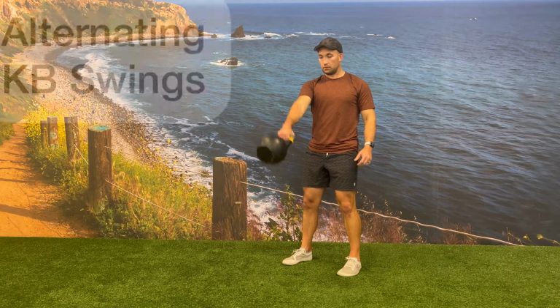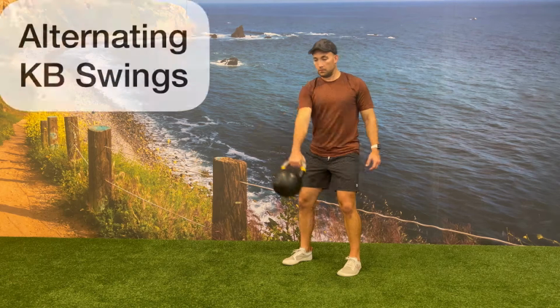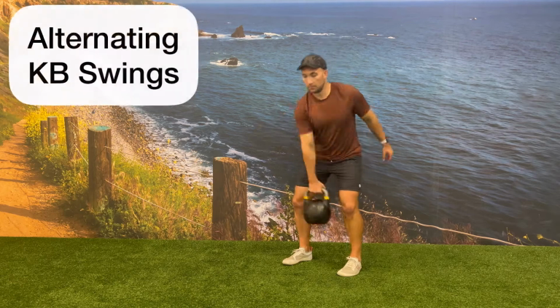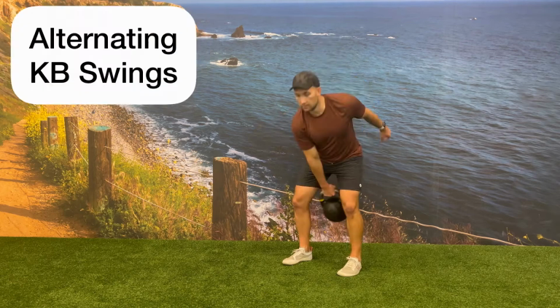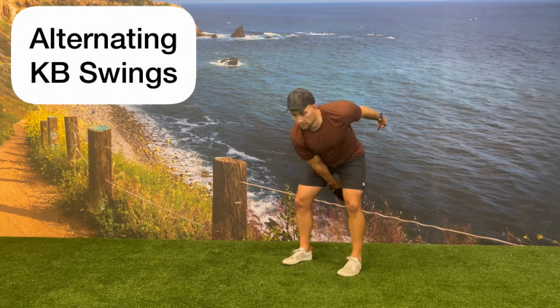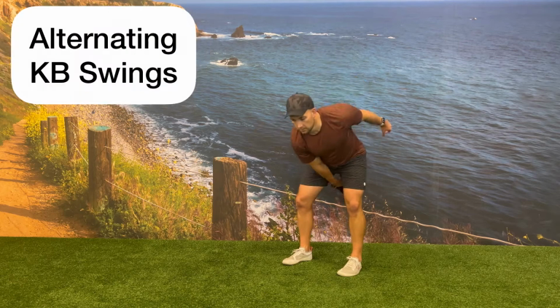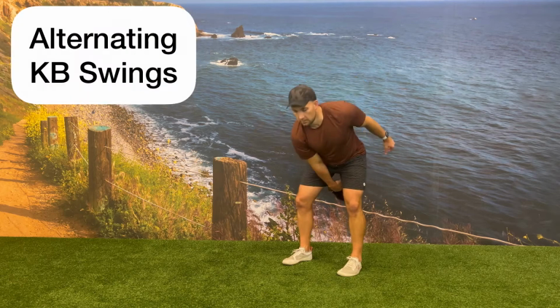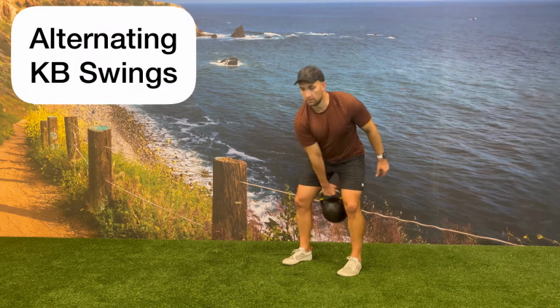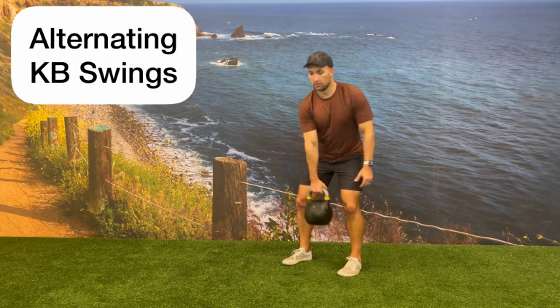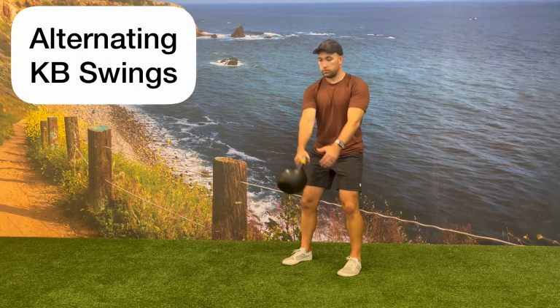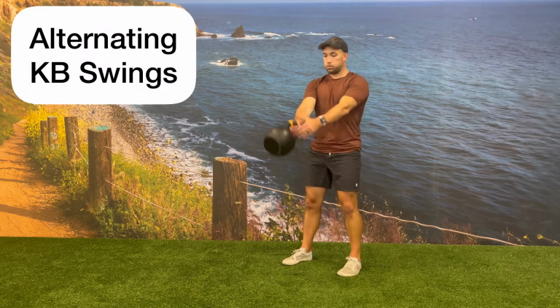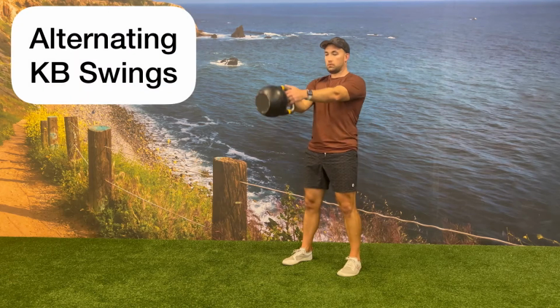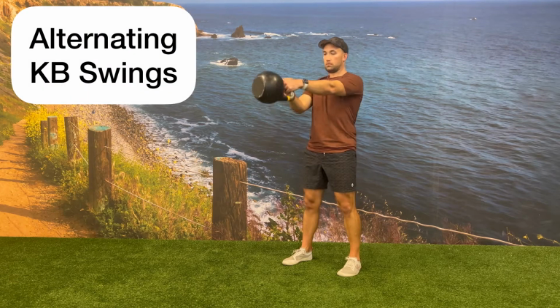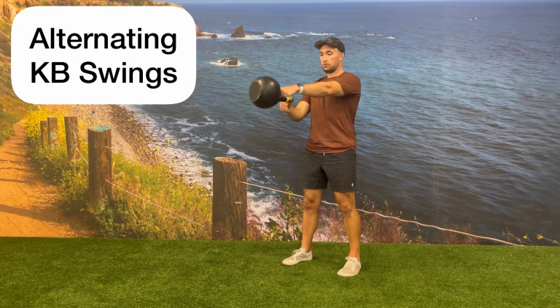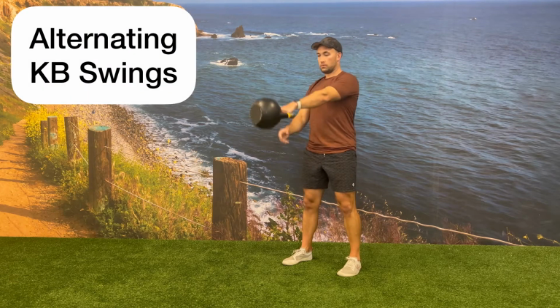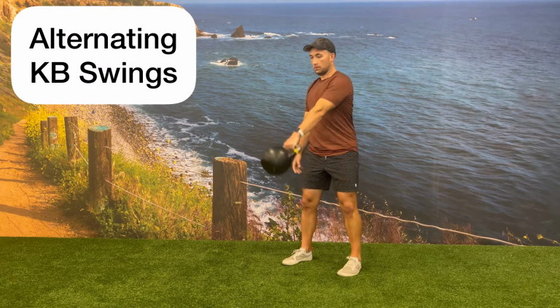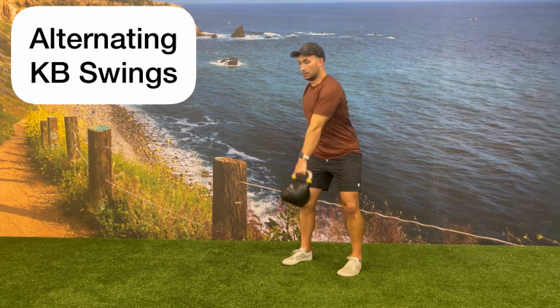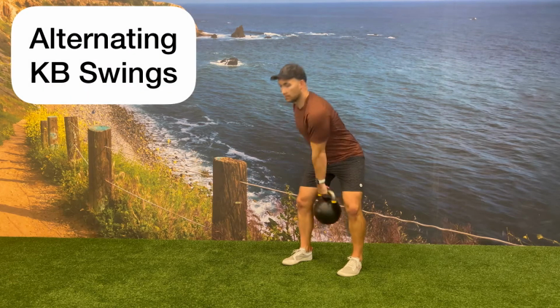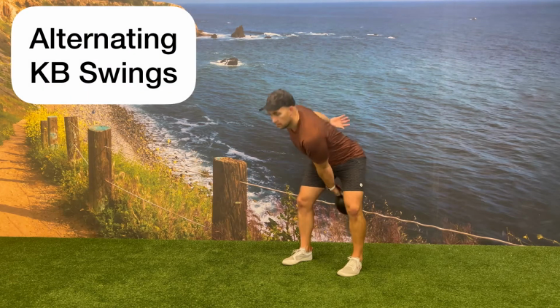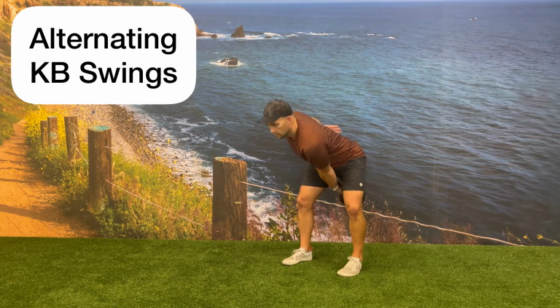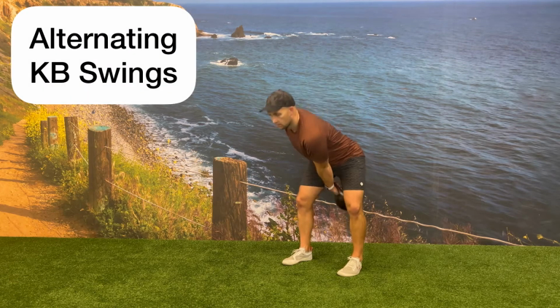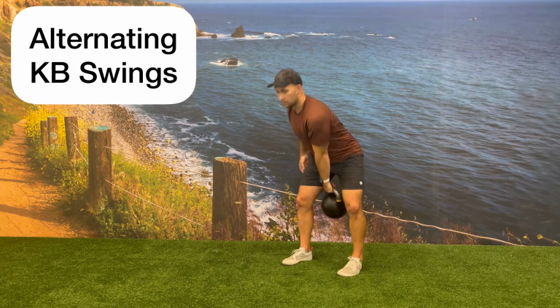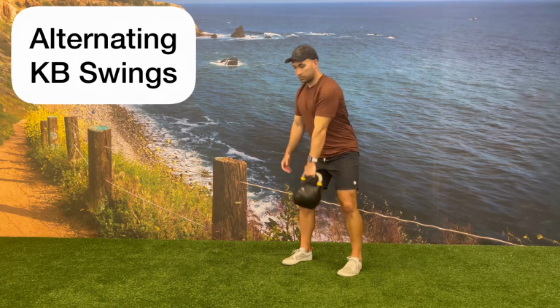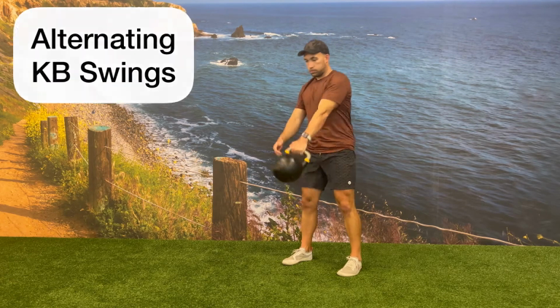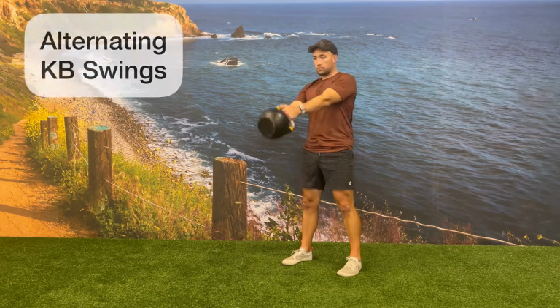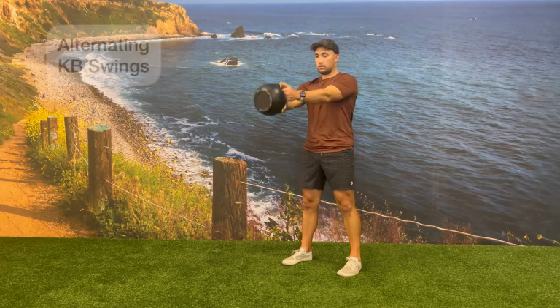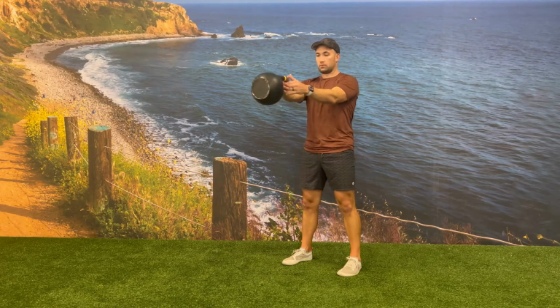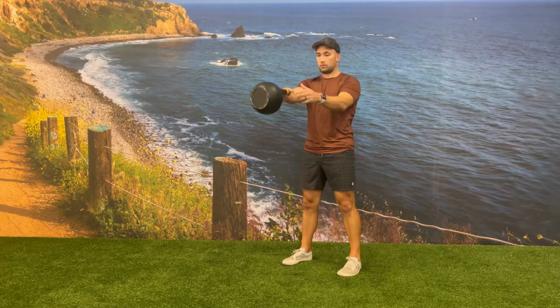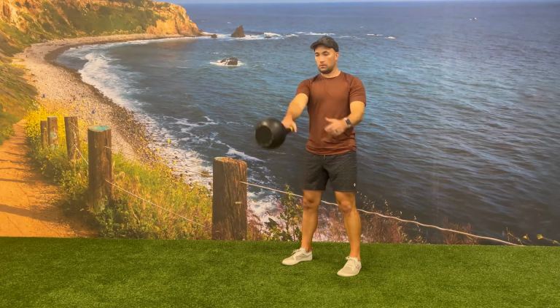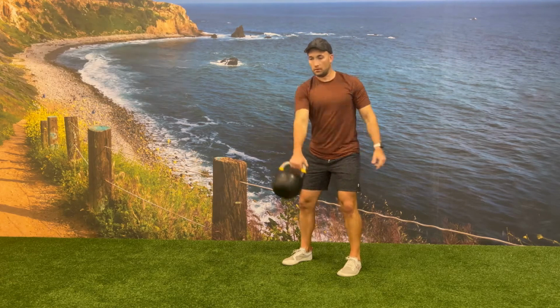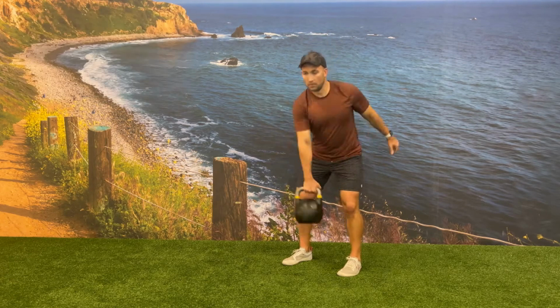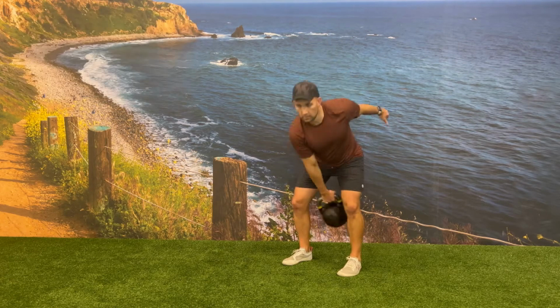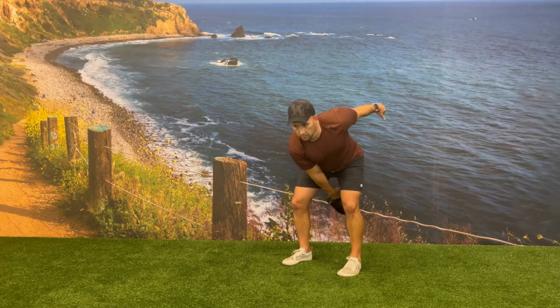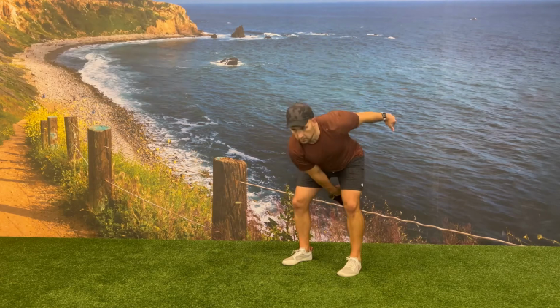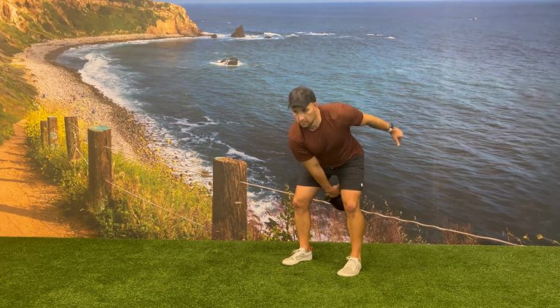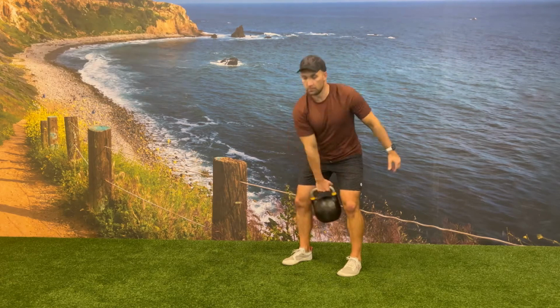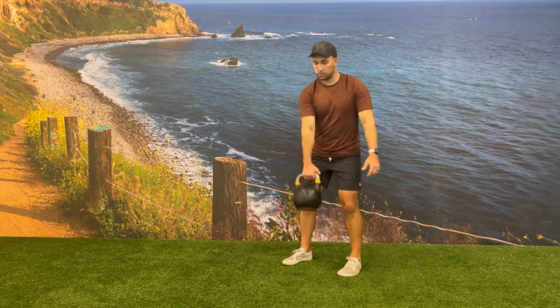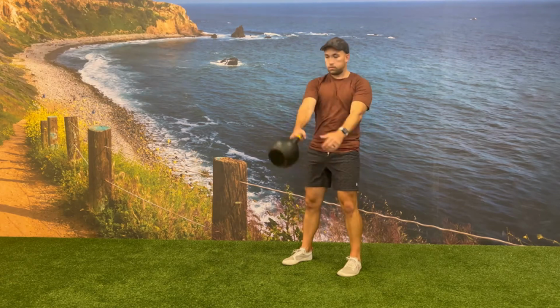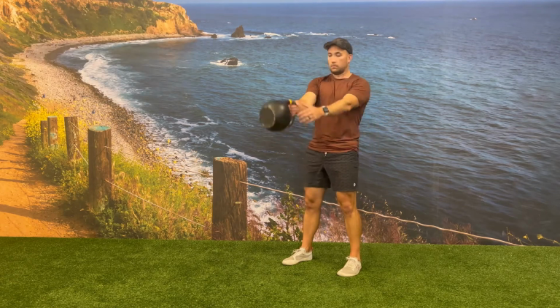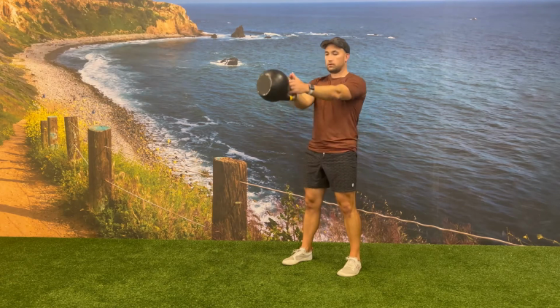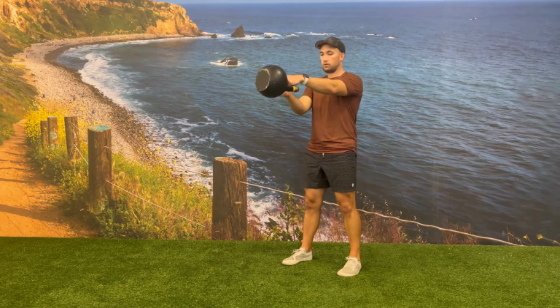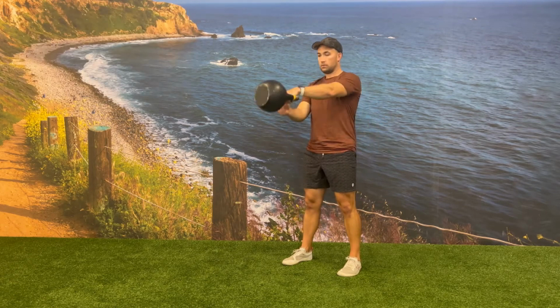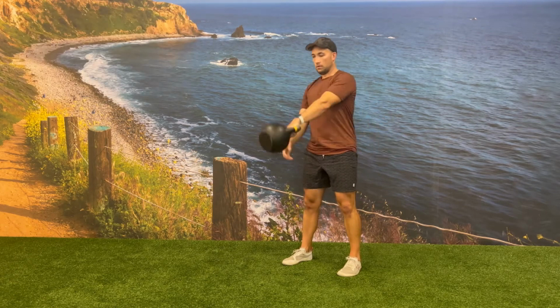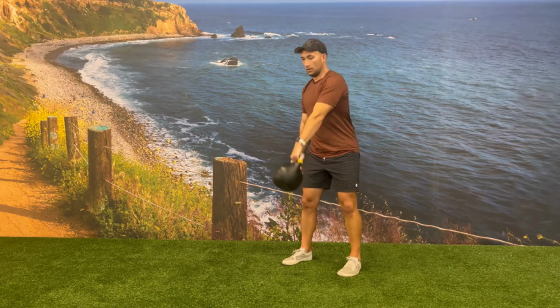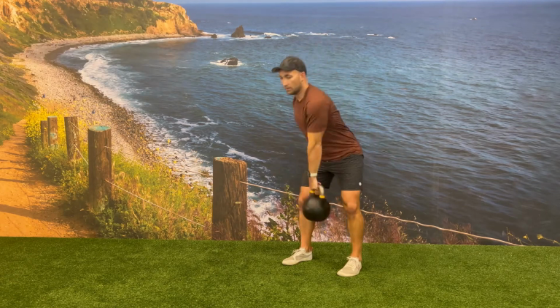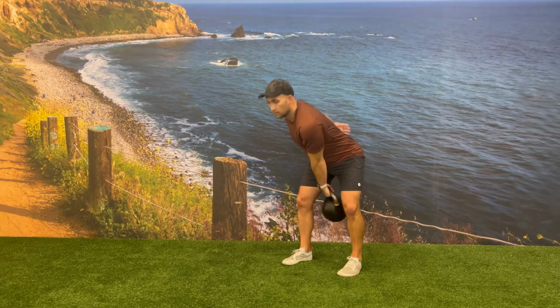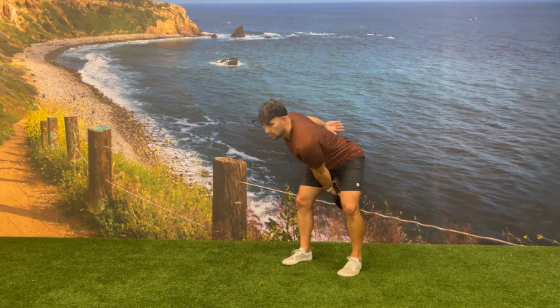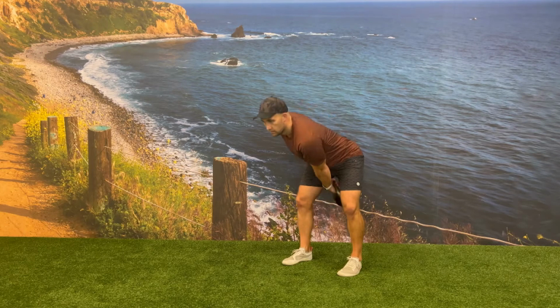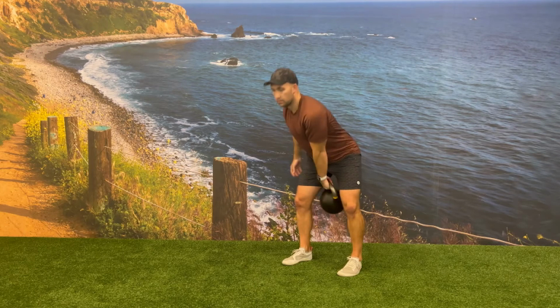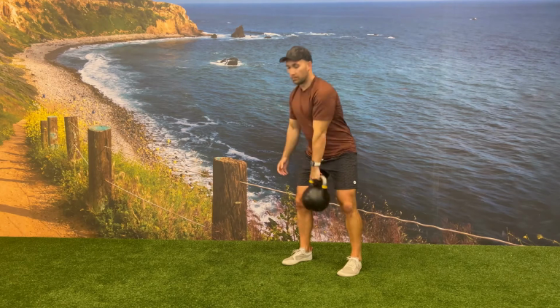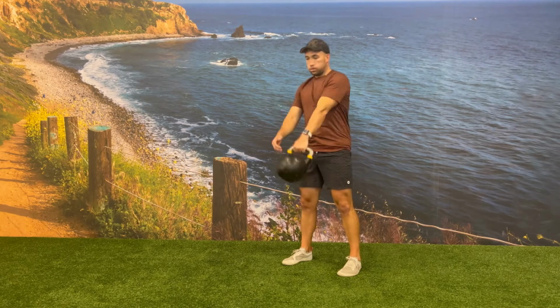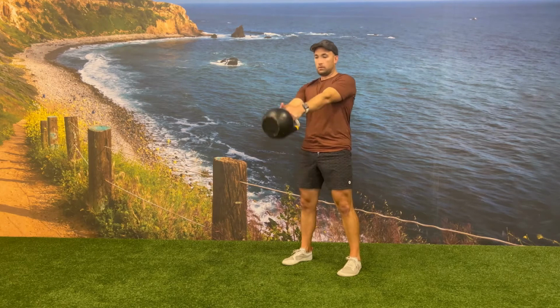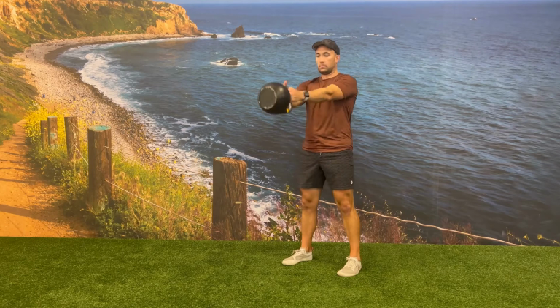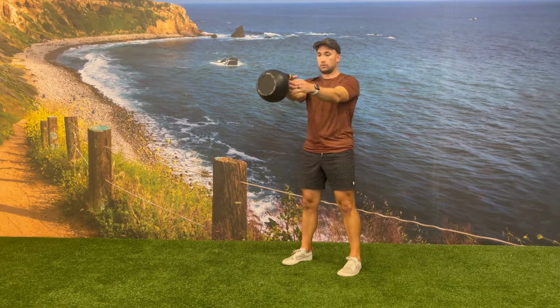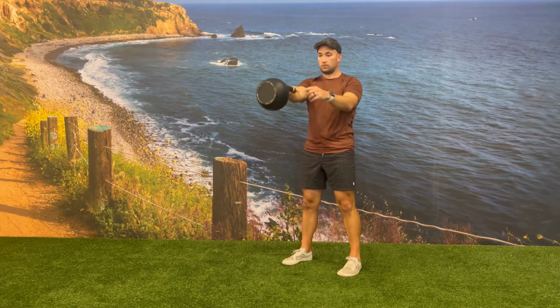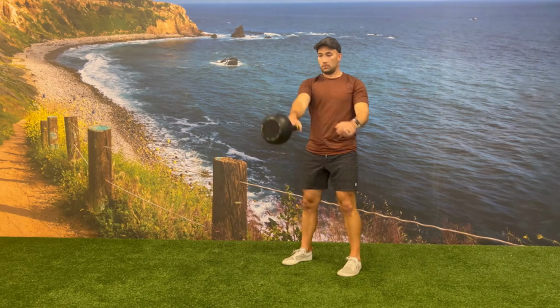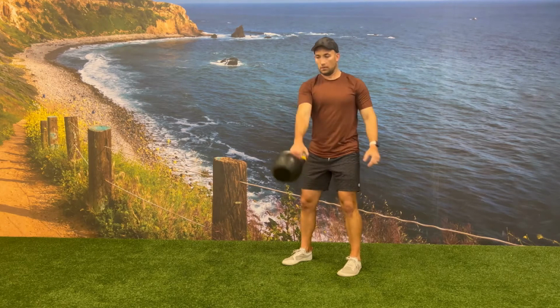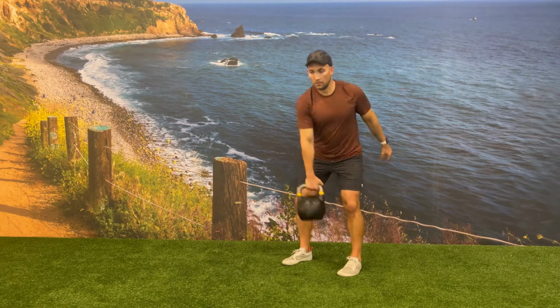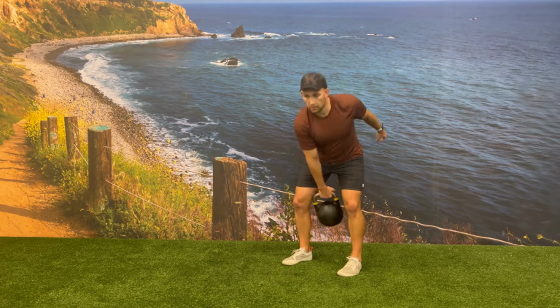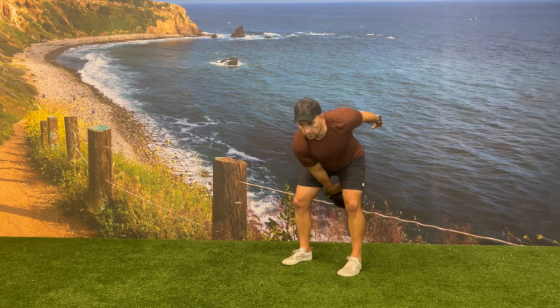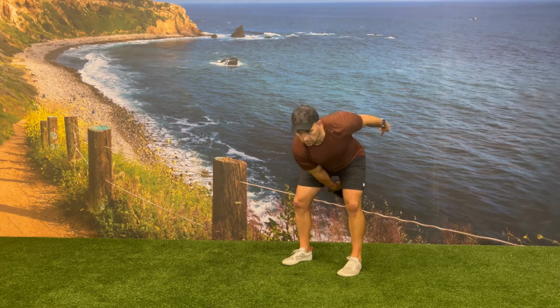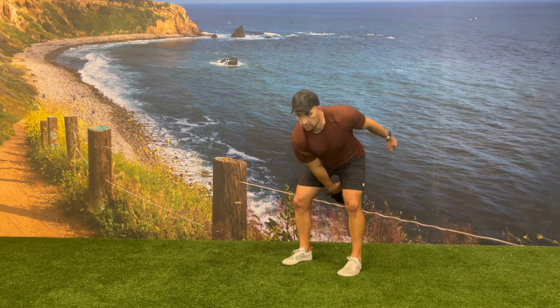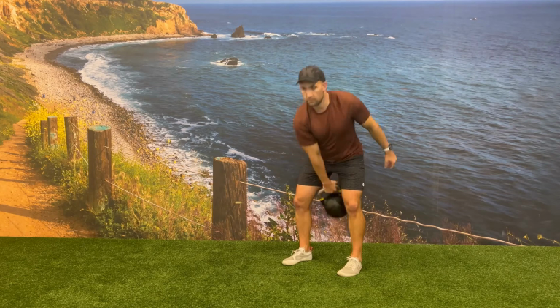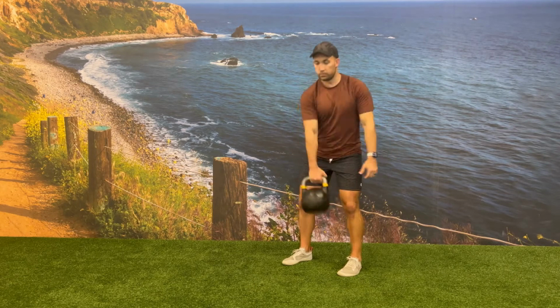Begin with one hand on the kettlebell handle, performing a single arm kettlebell swing, keeping the handle of the kettlebell higher than knee height.